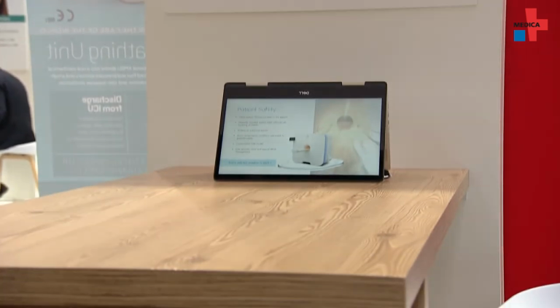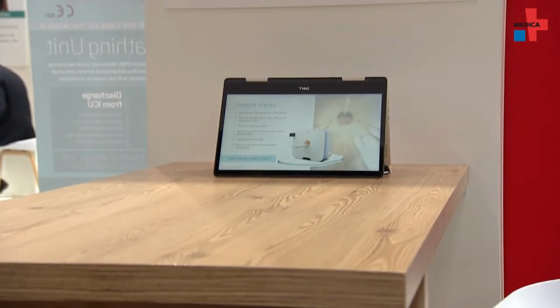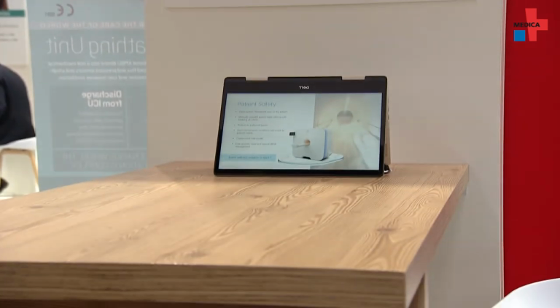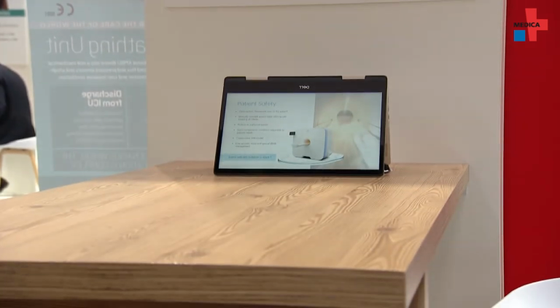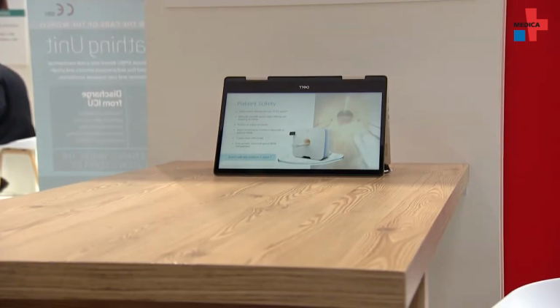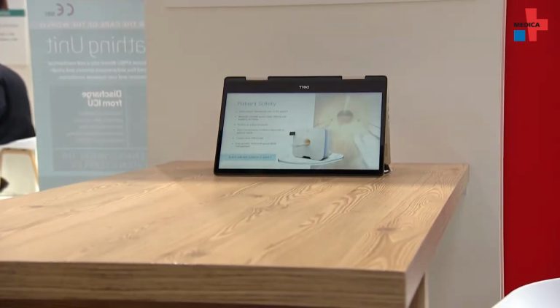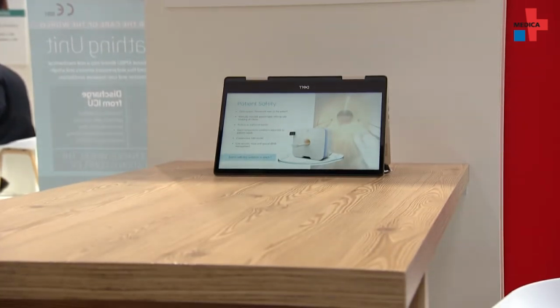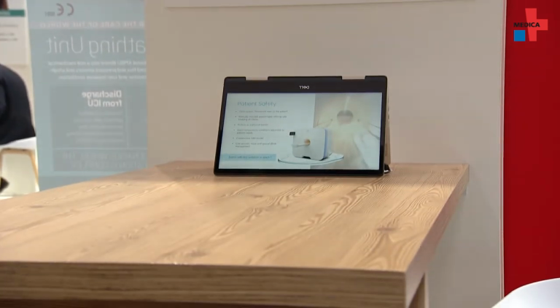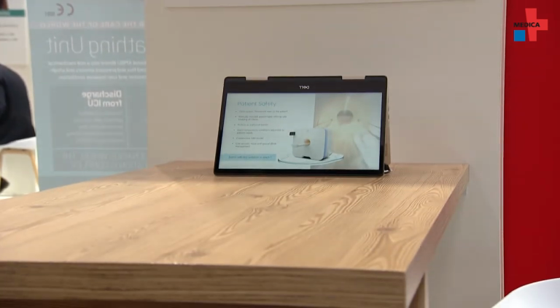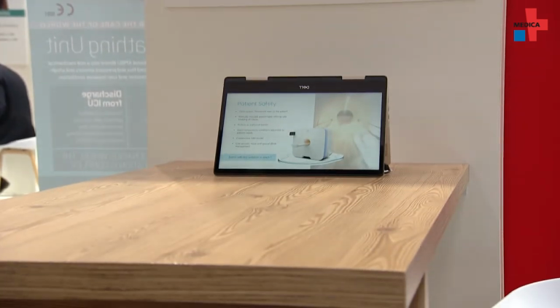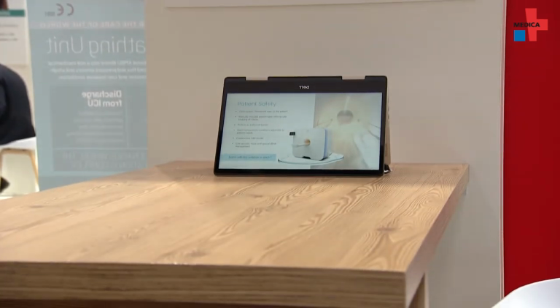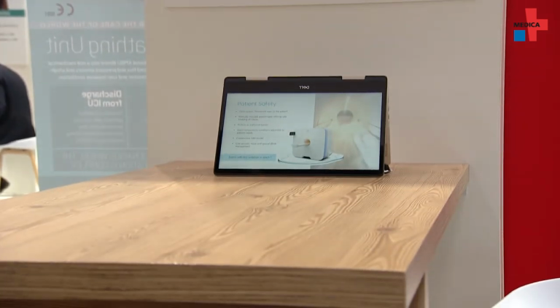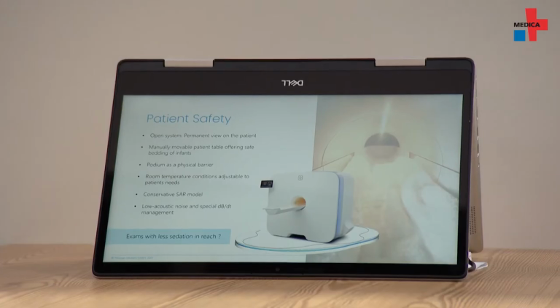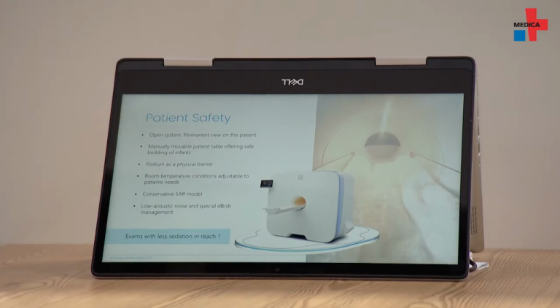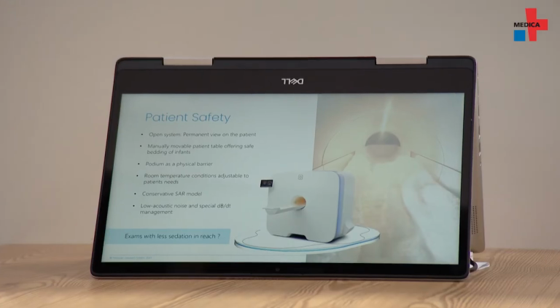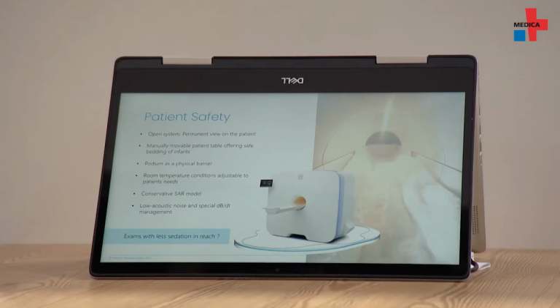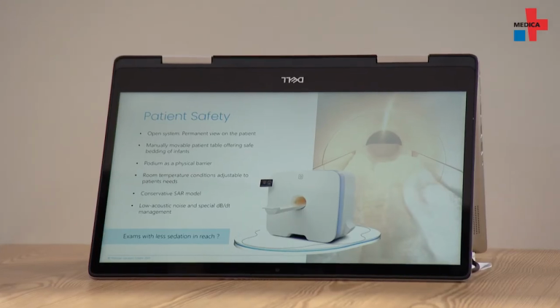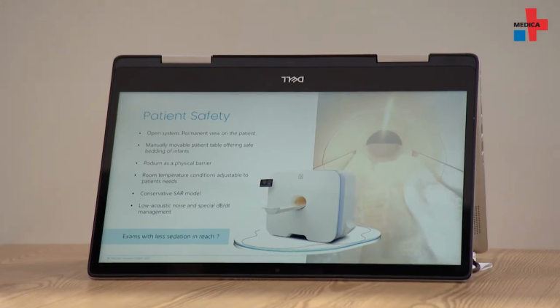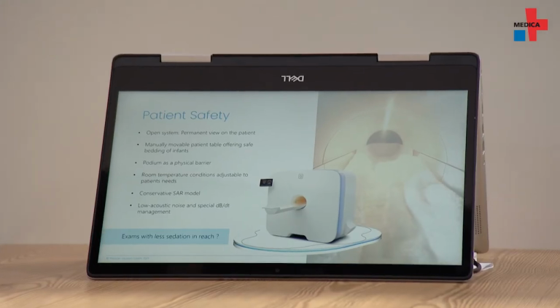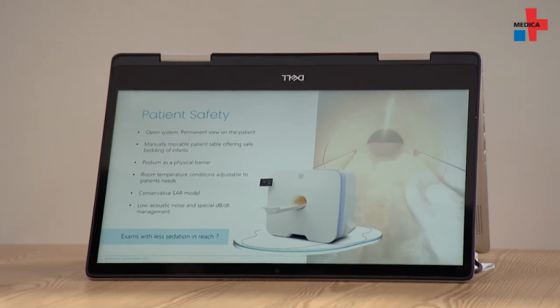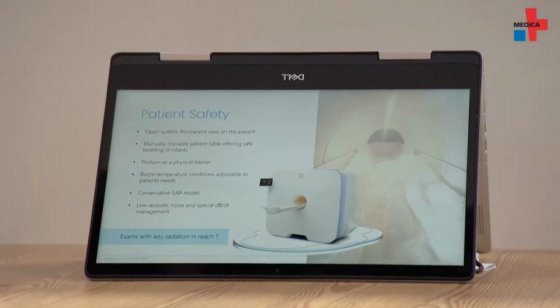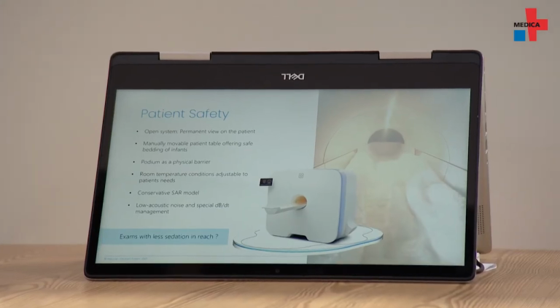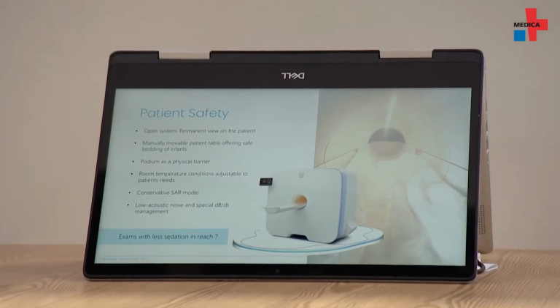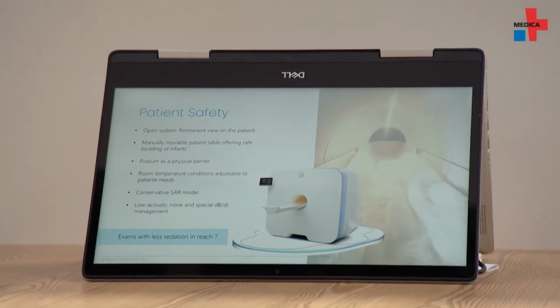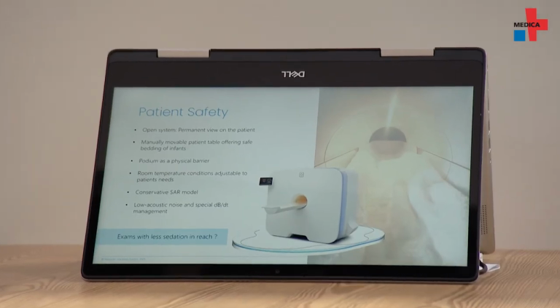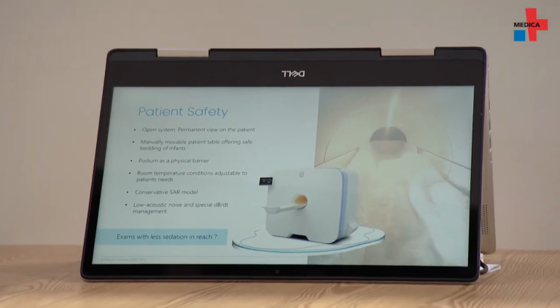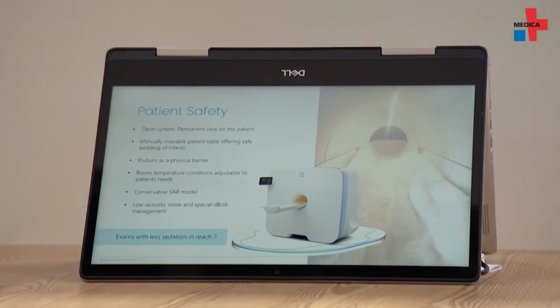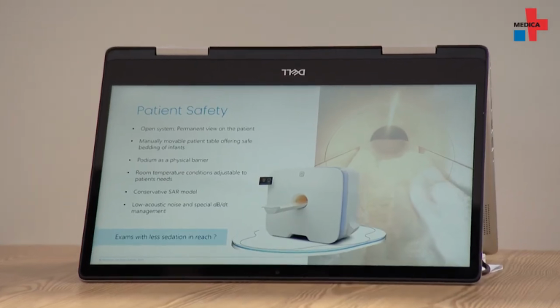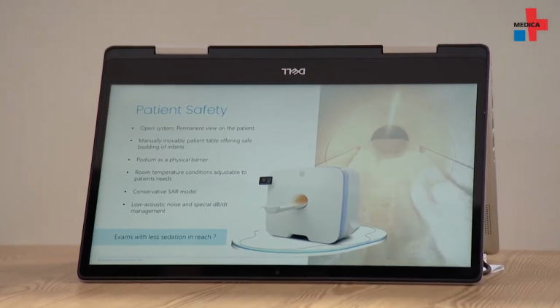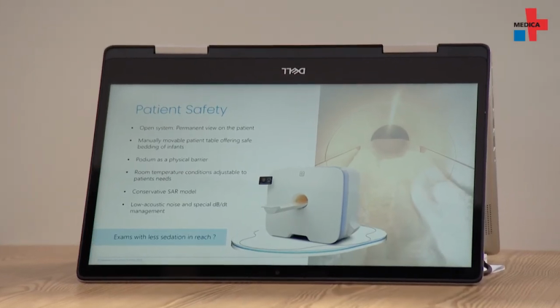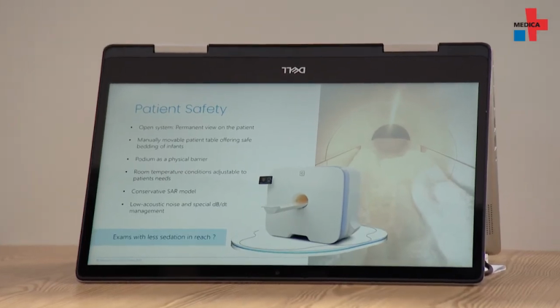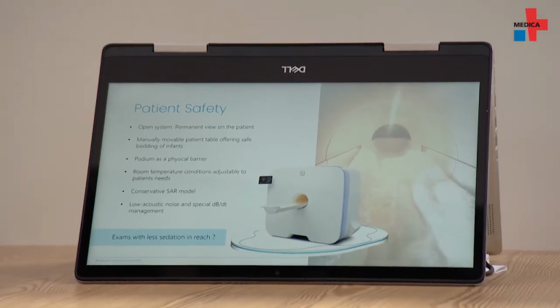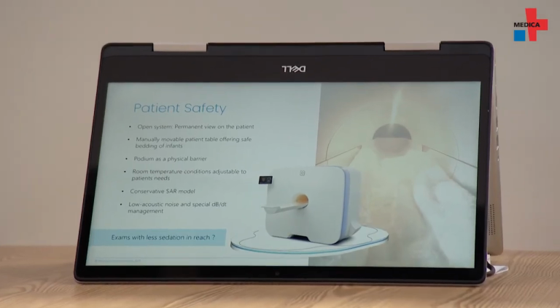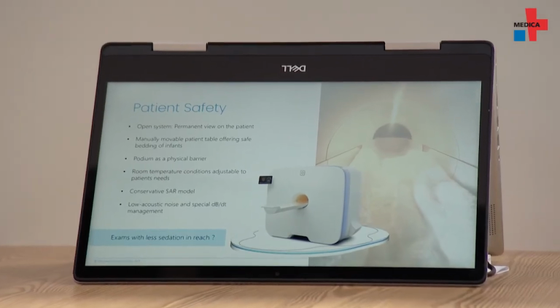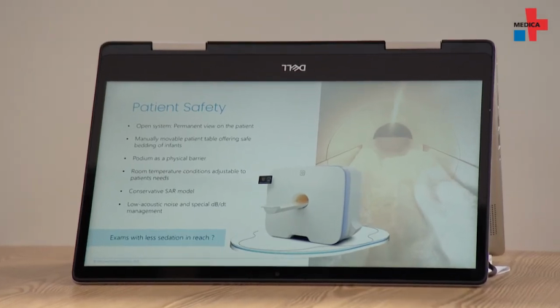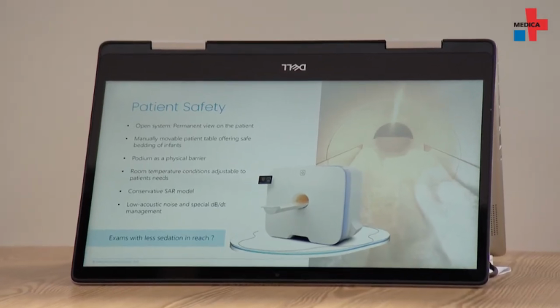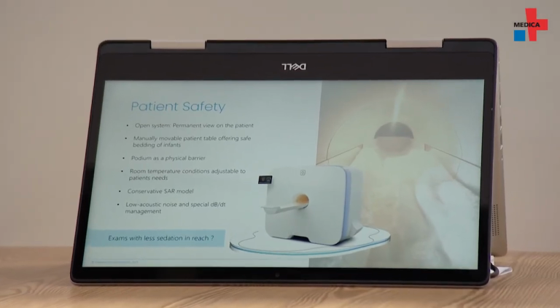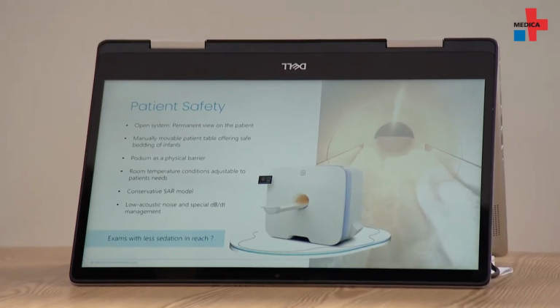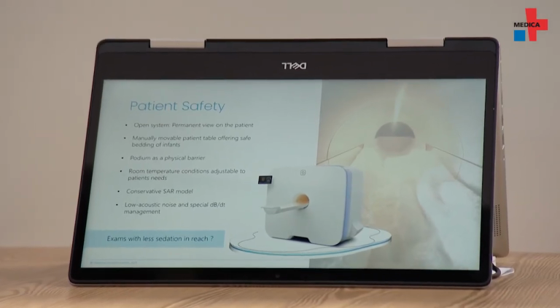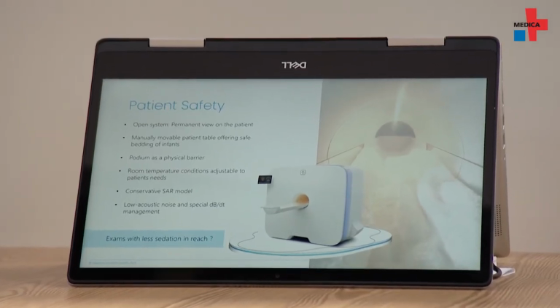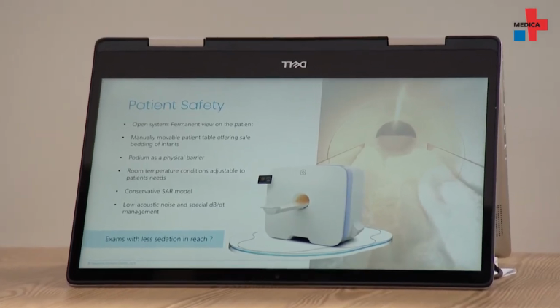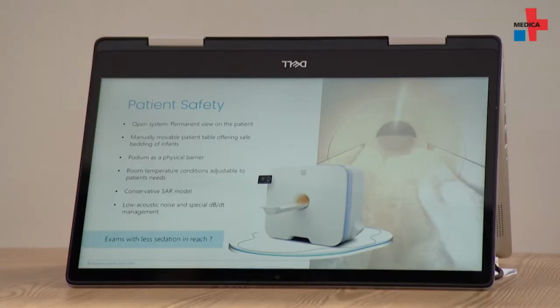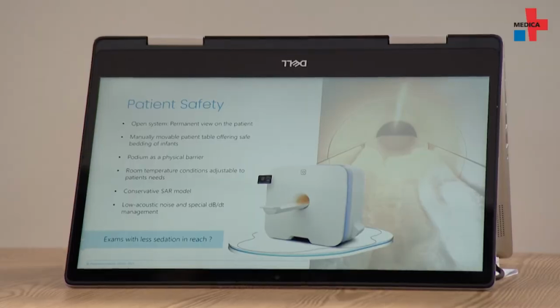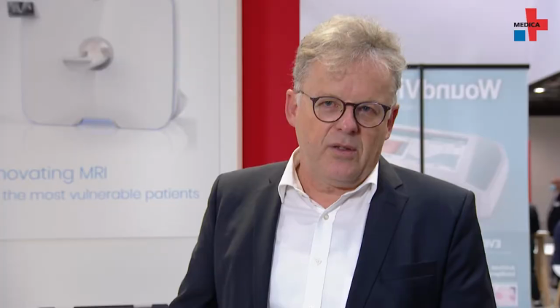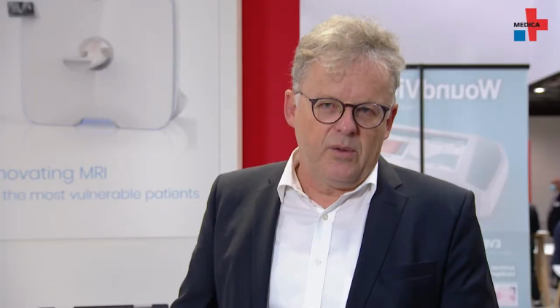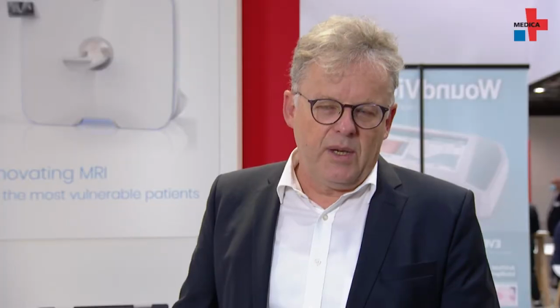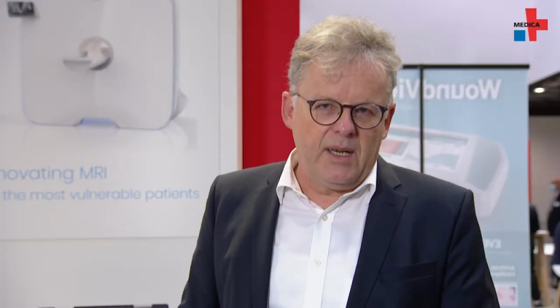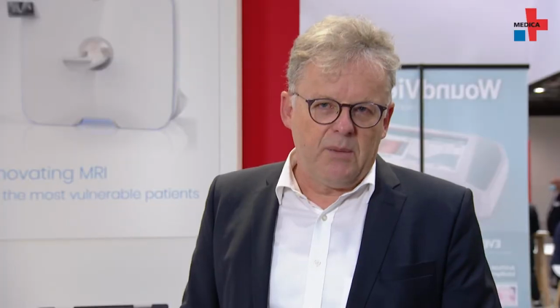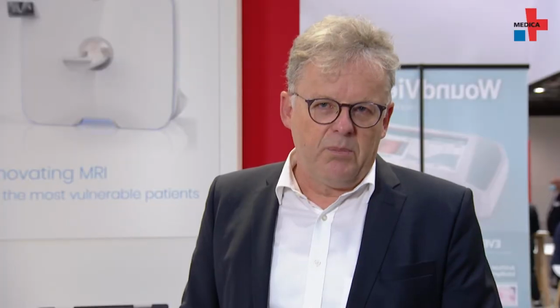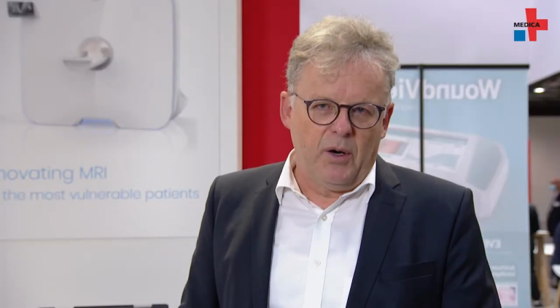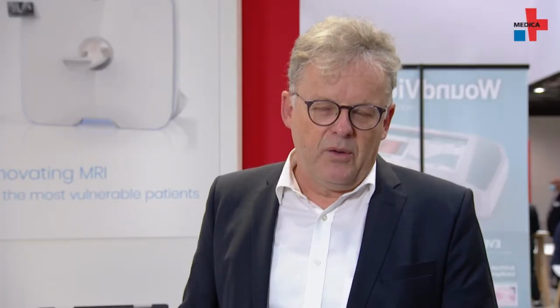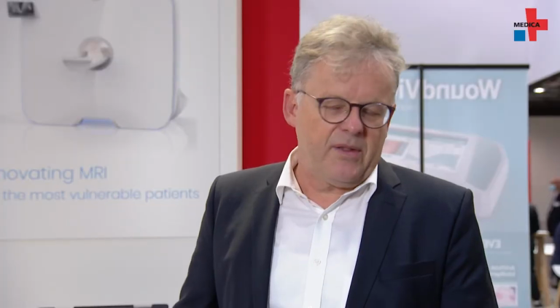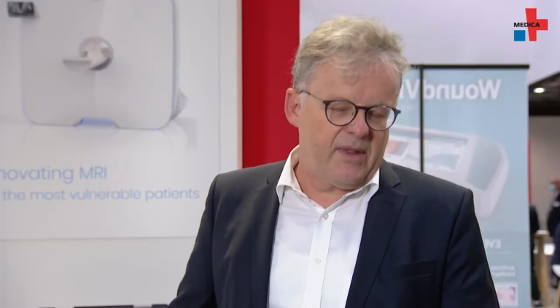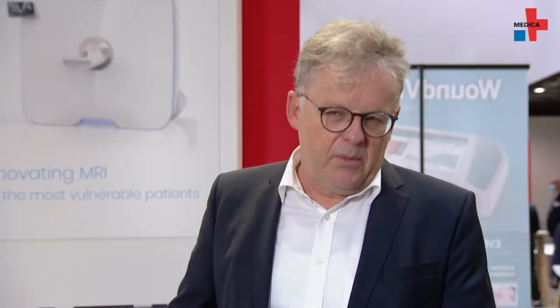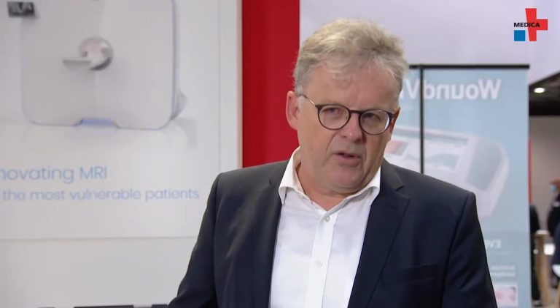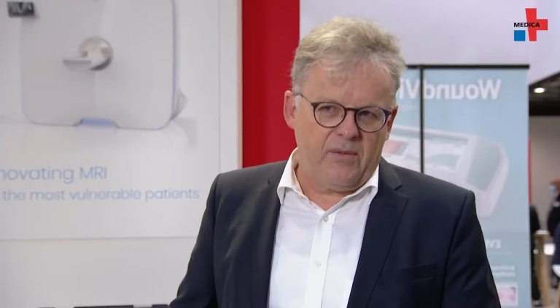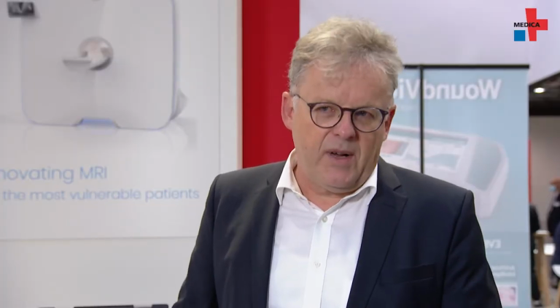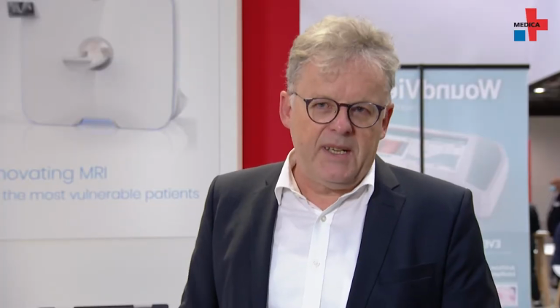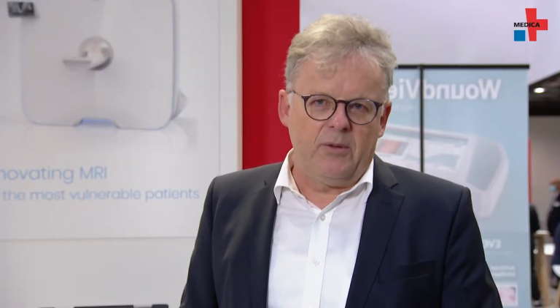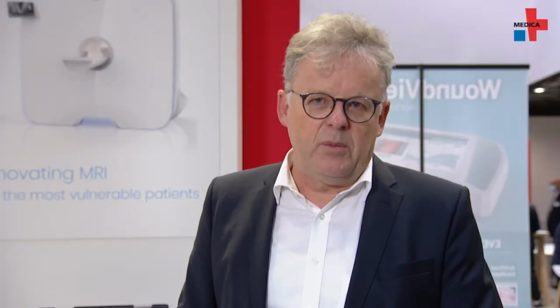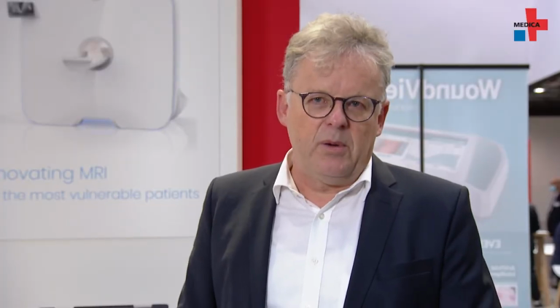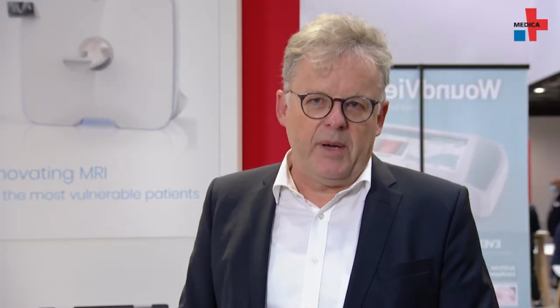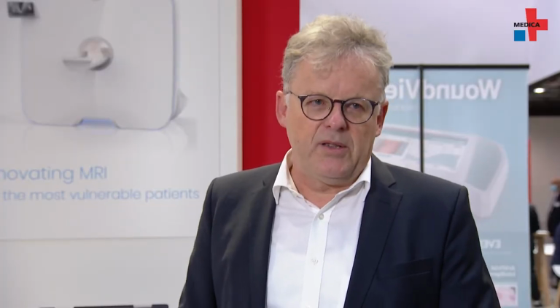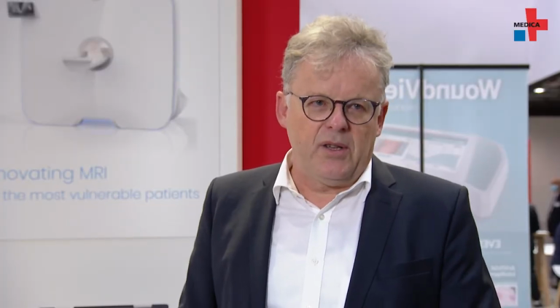The whole idea is practically to make this new technology available to the patients who need it most — the most vulnerable patients.